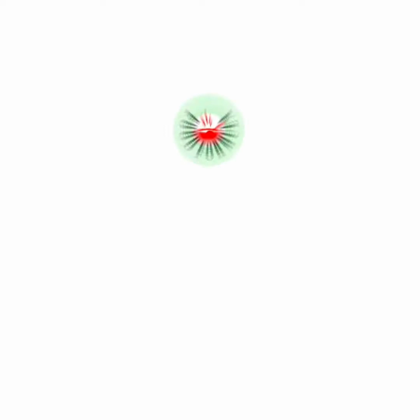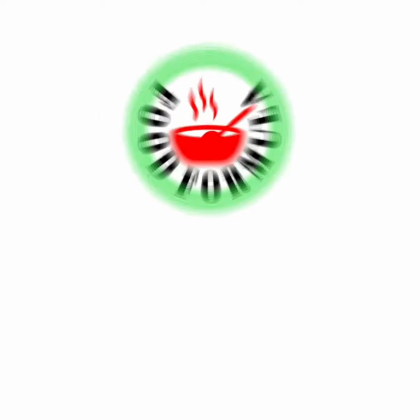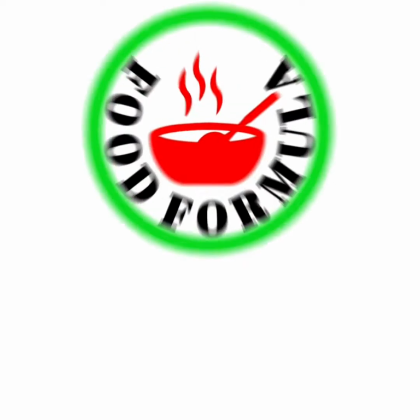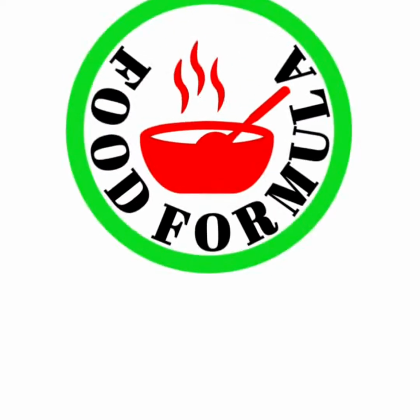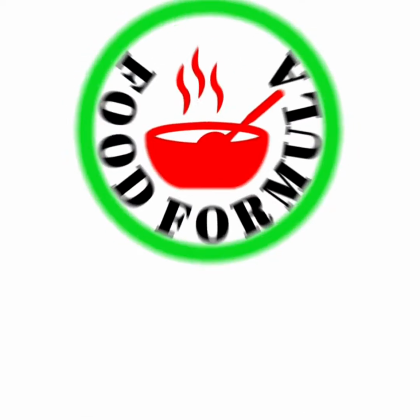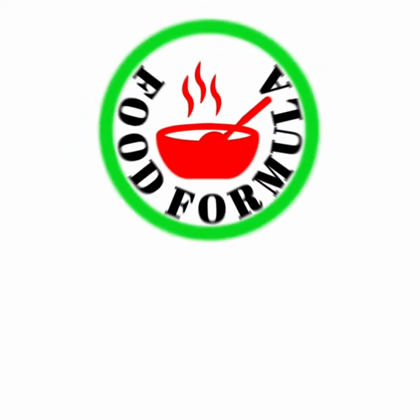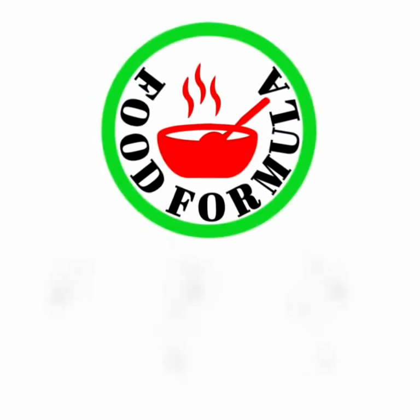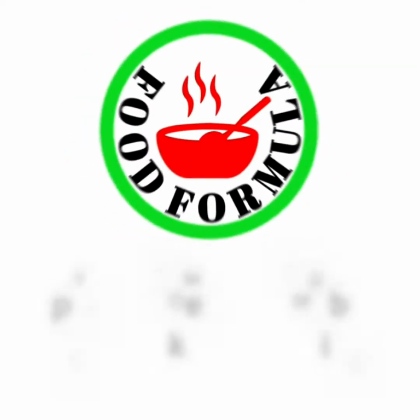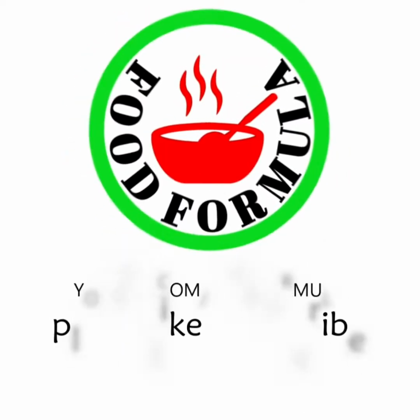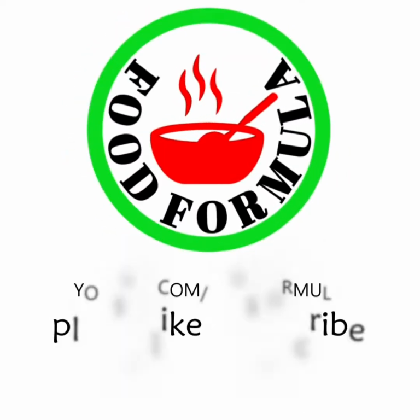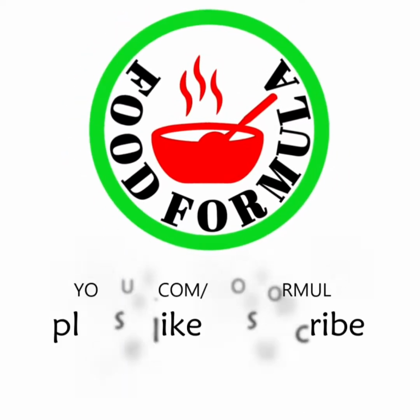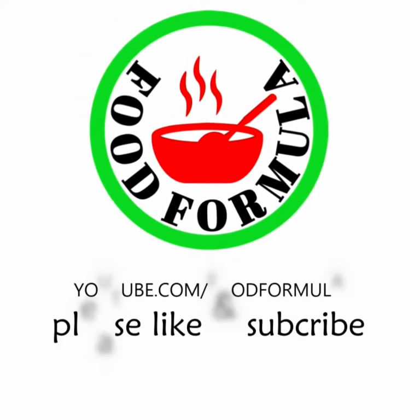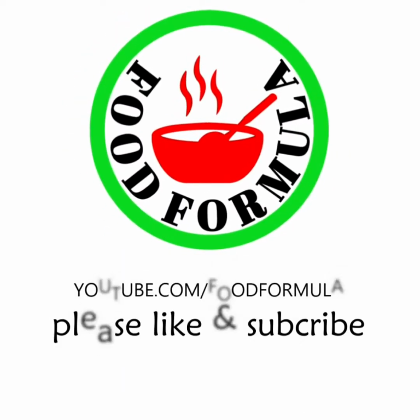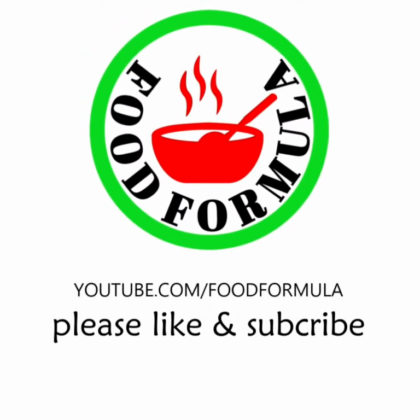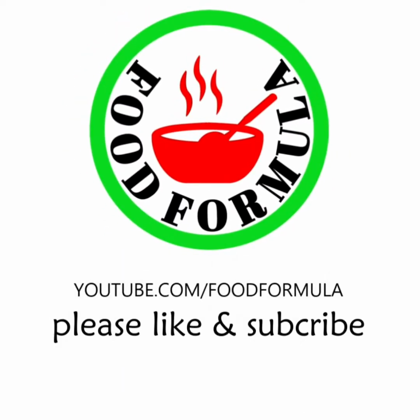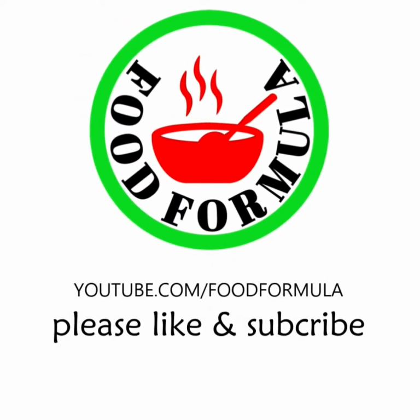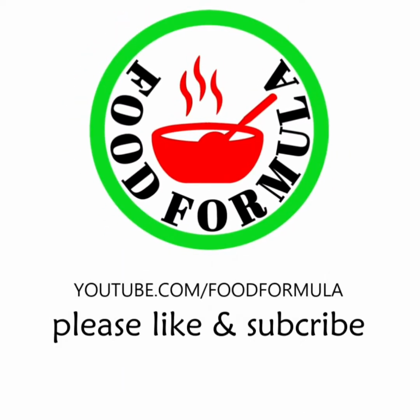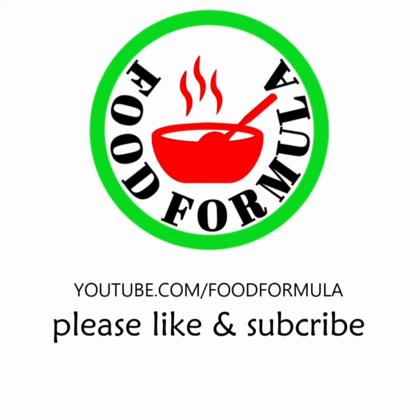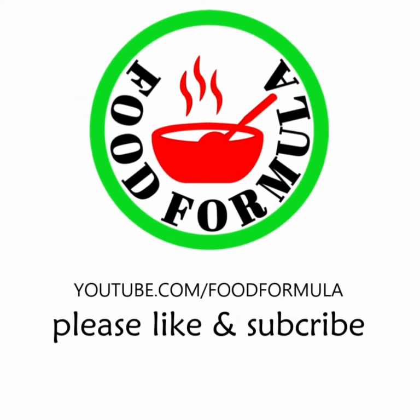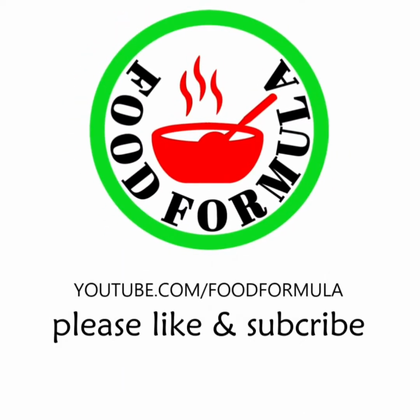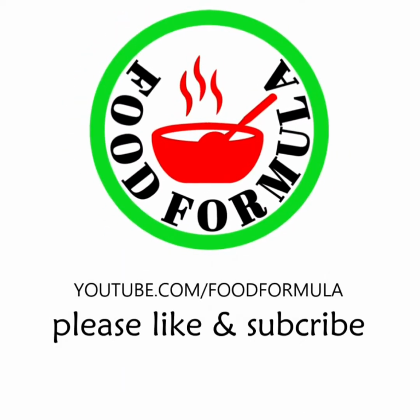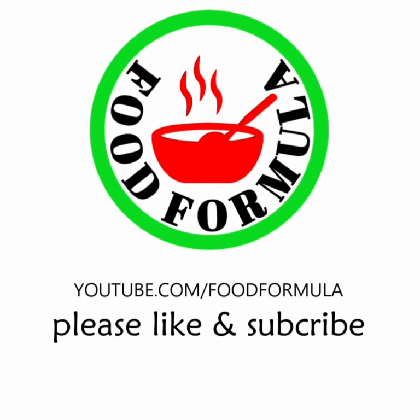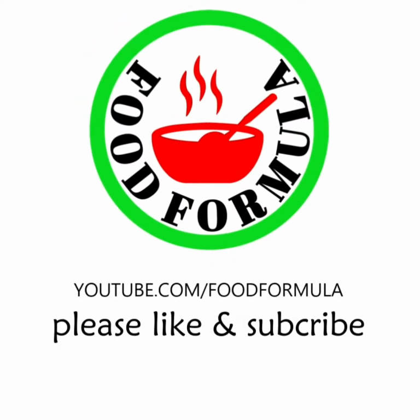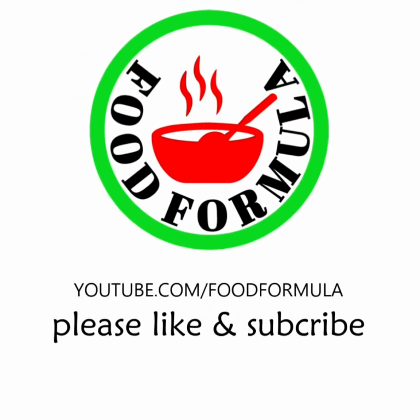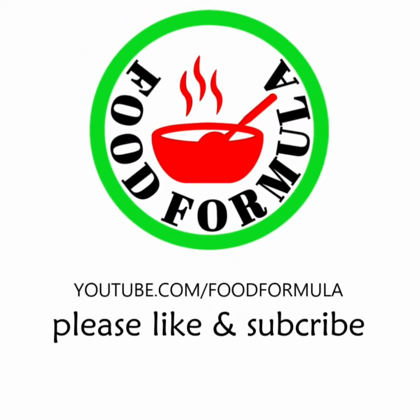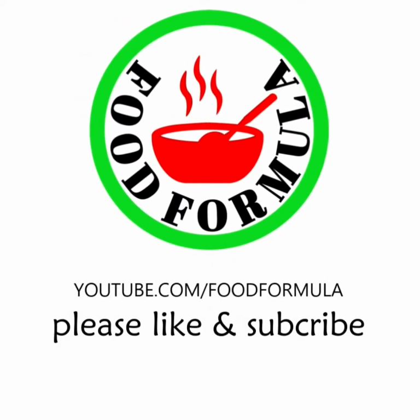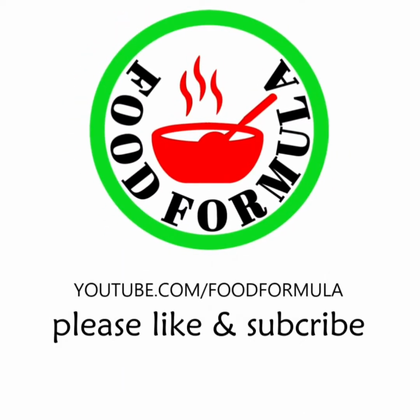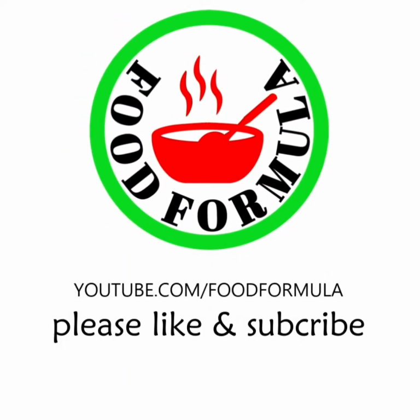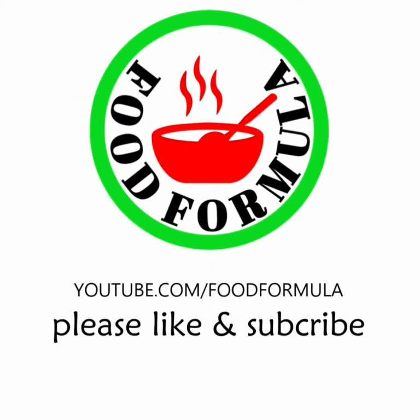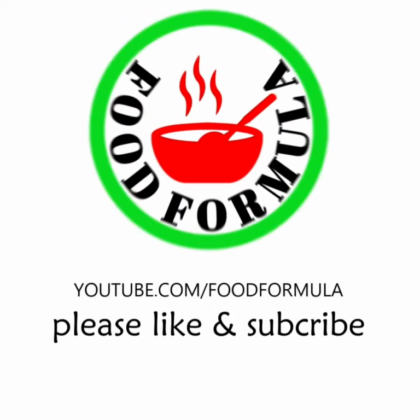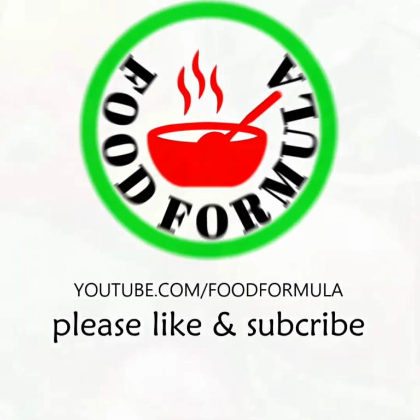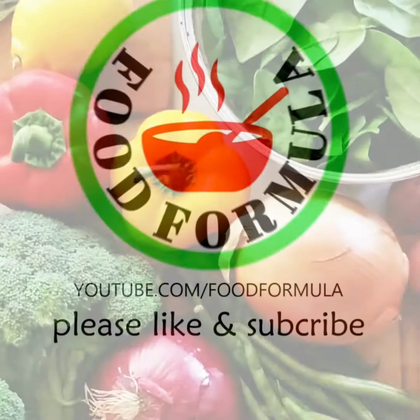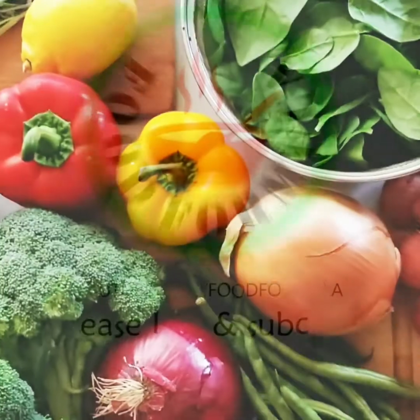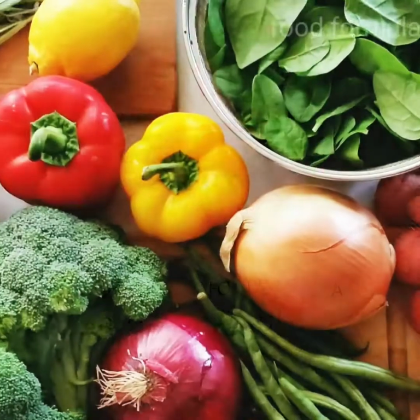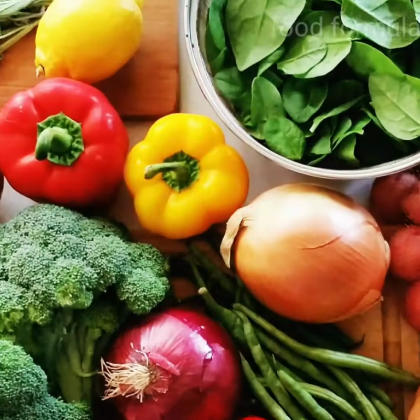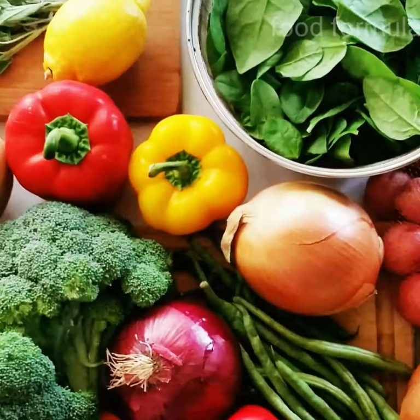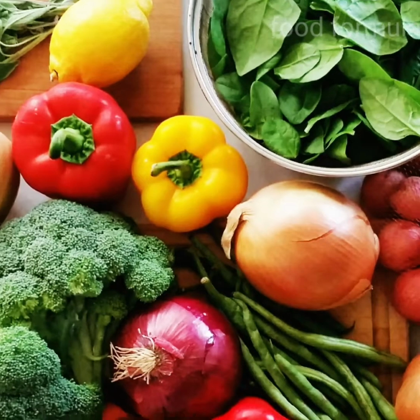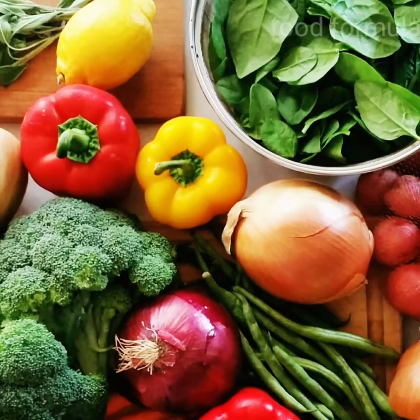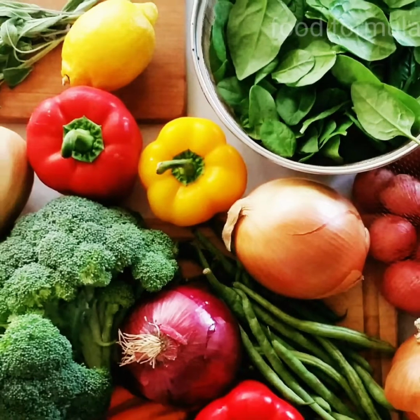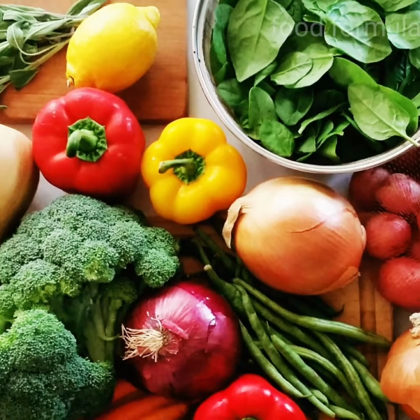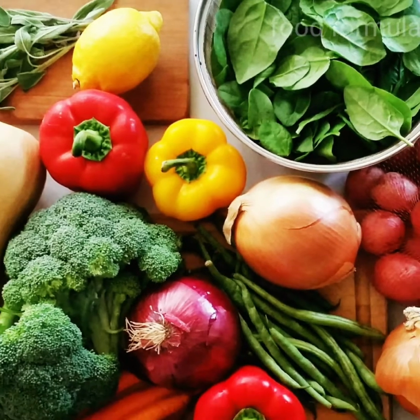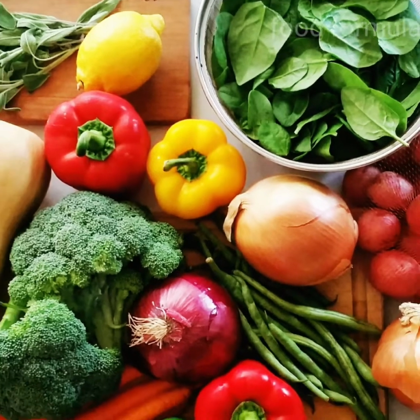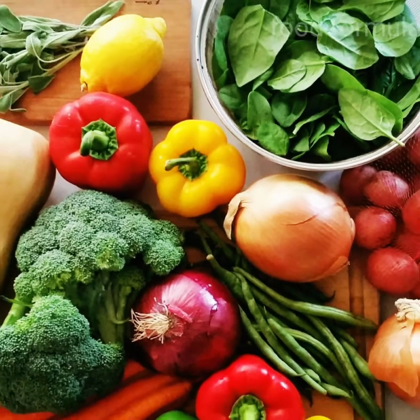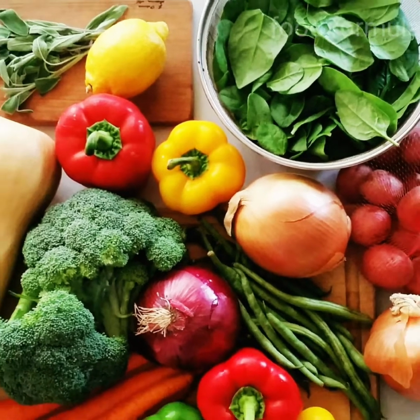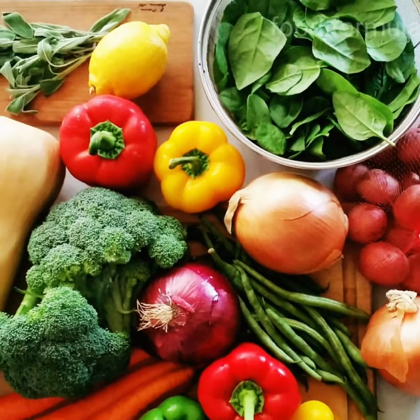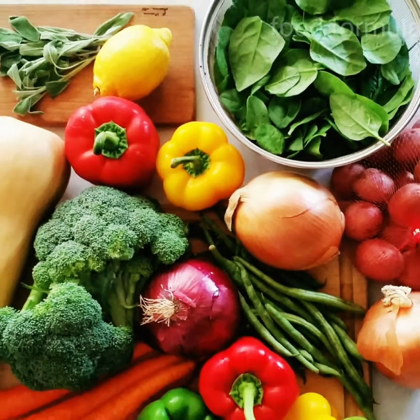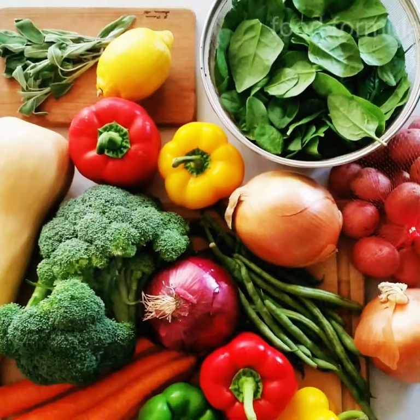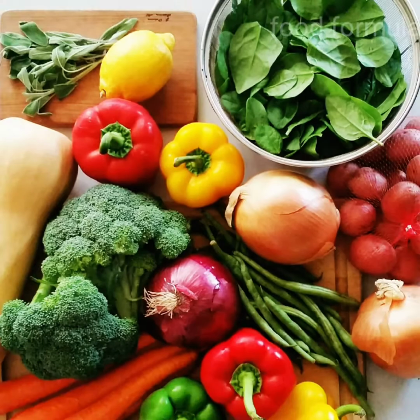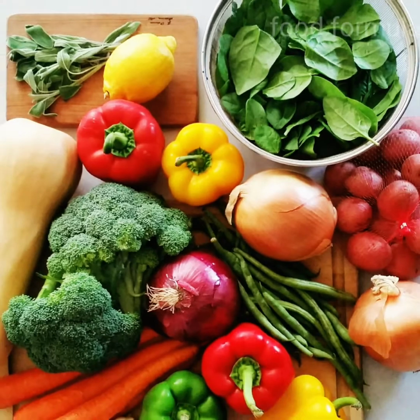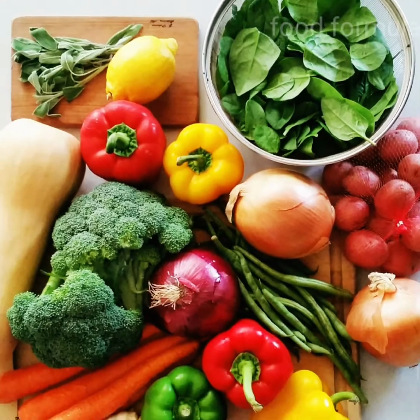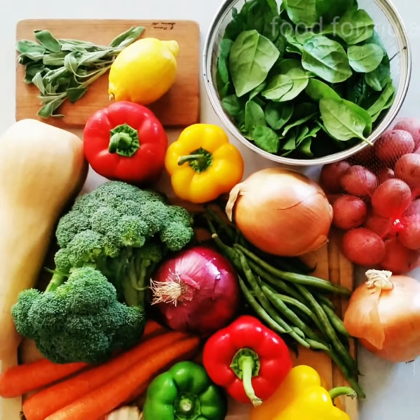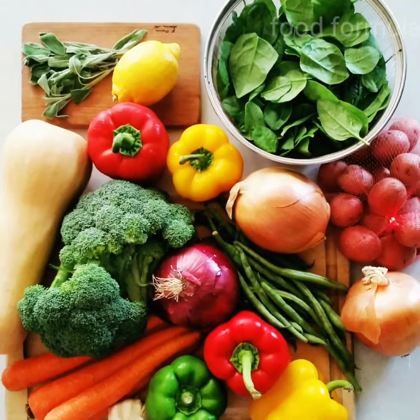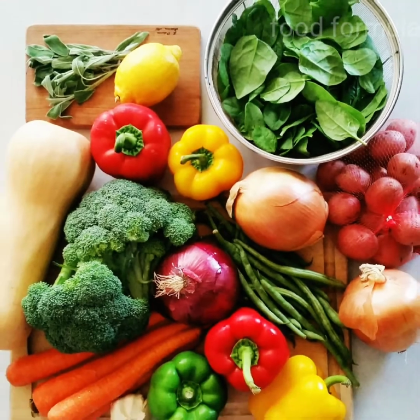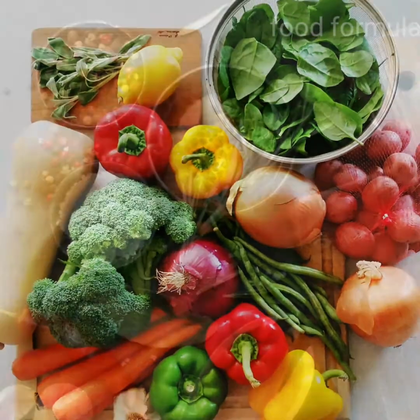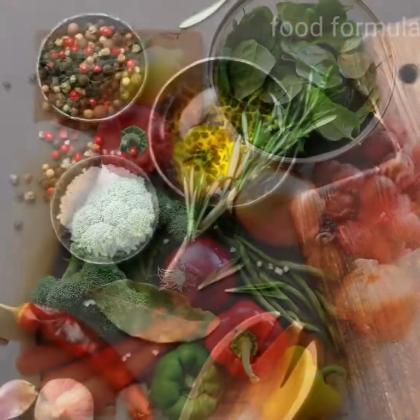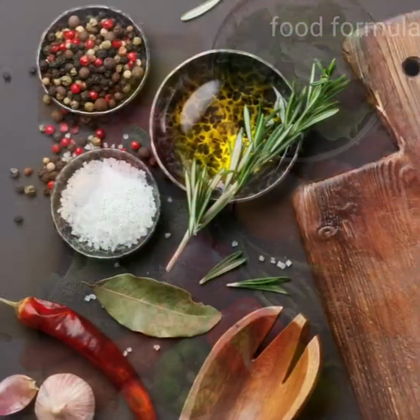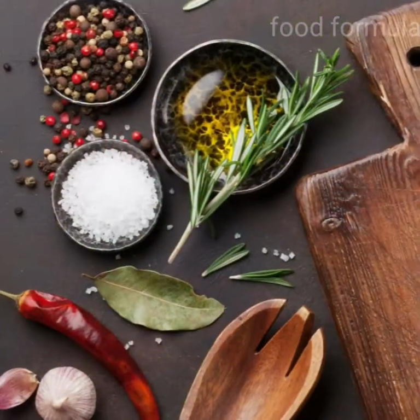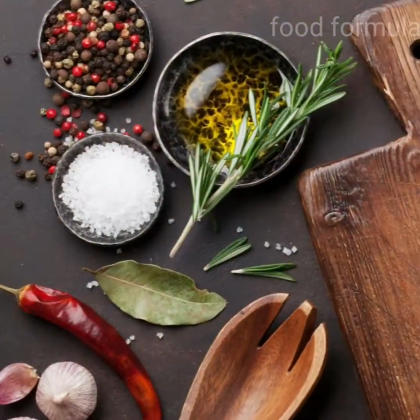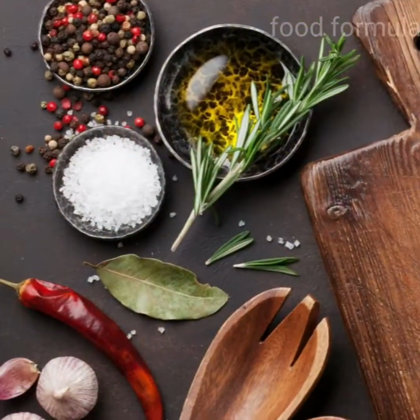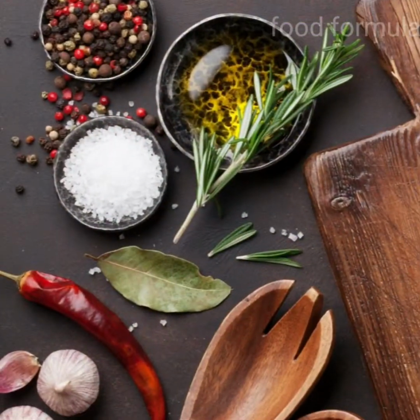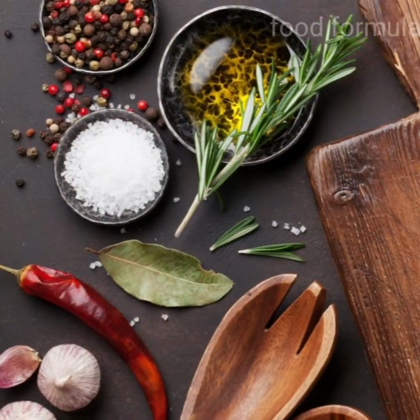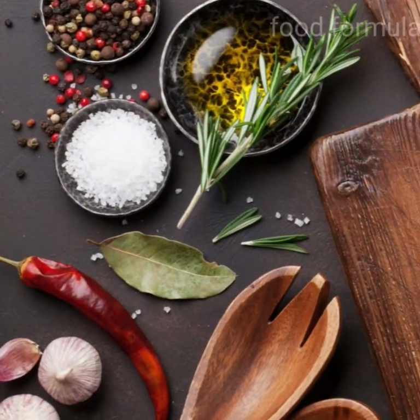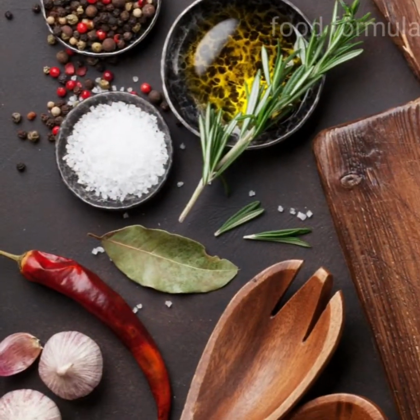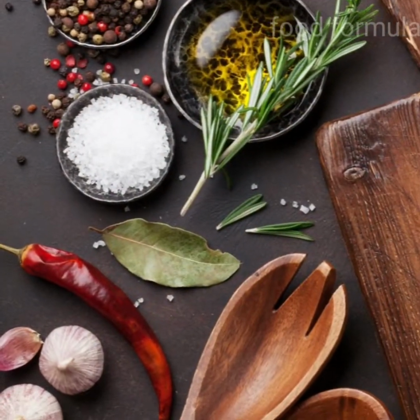Hi friends! Welcome to Food Farm! Today, I am going to share some kitchen tips.